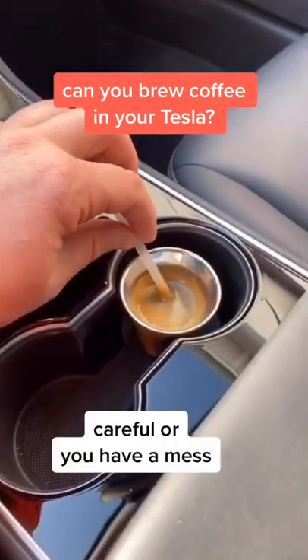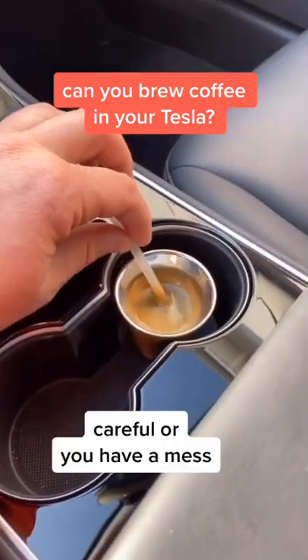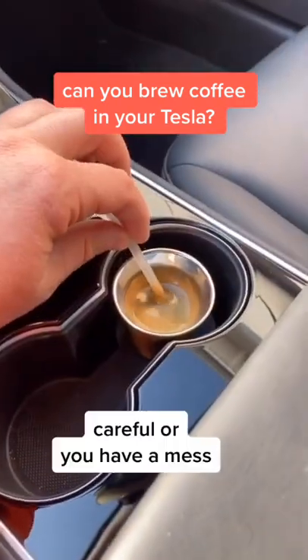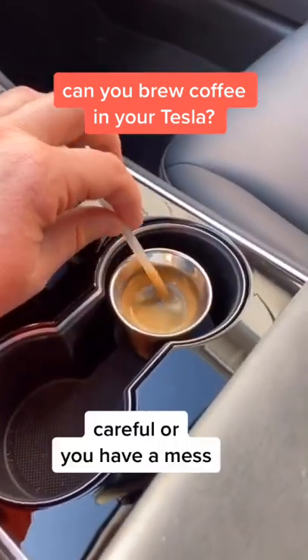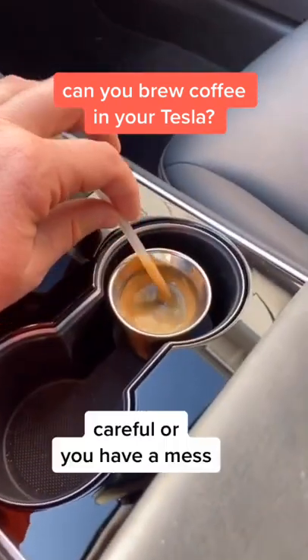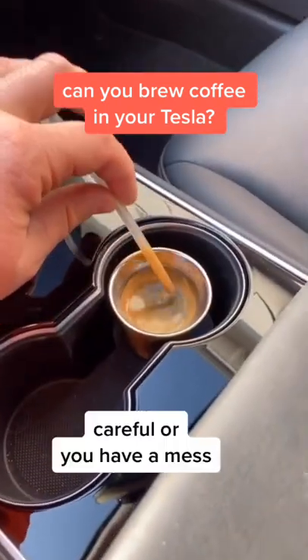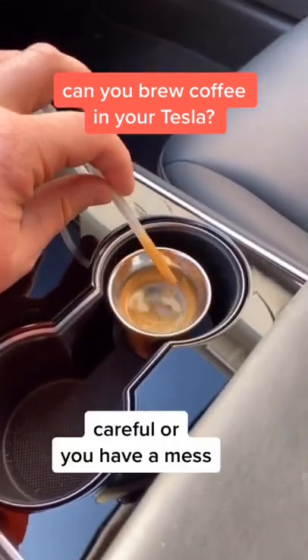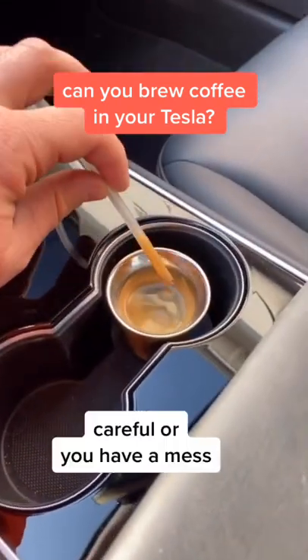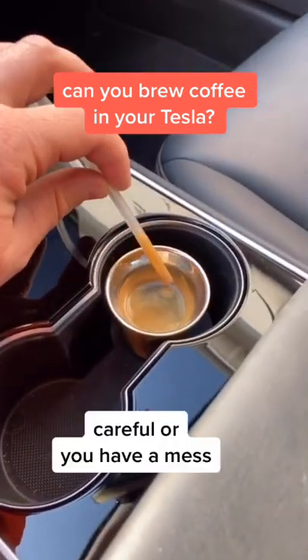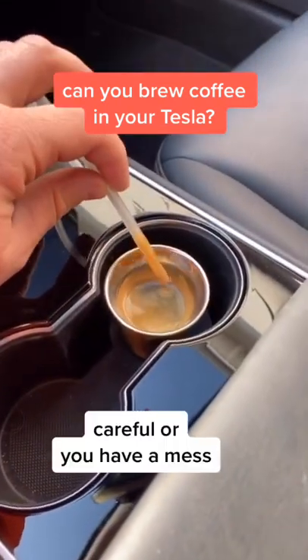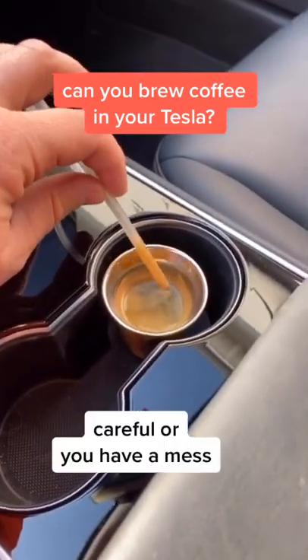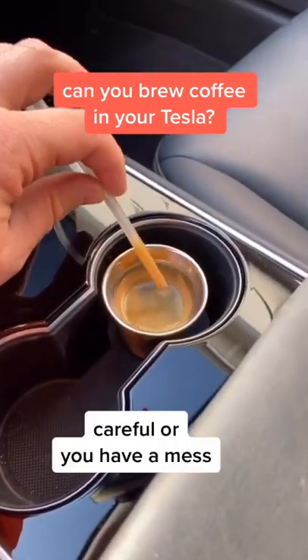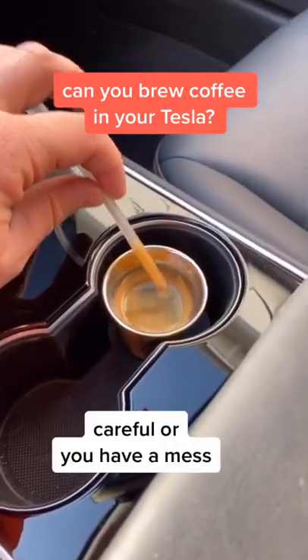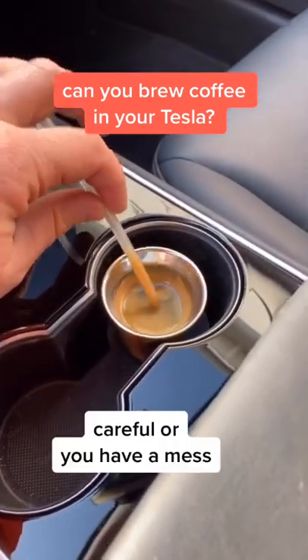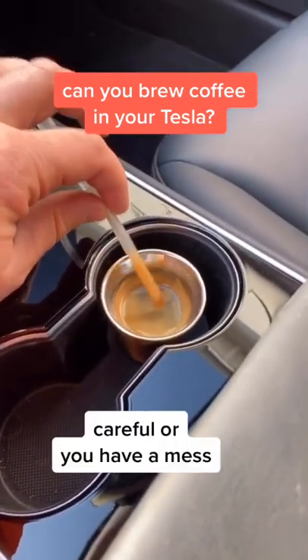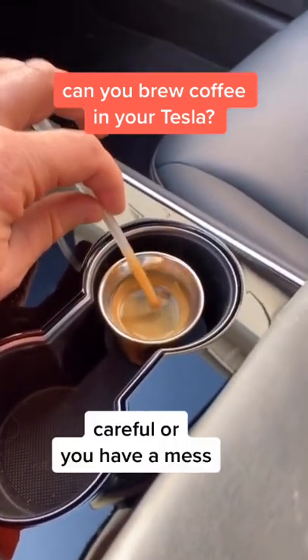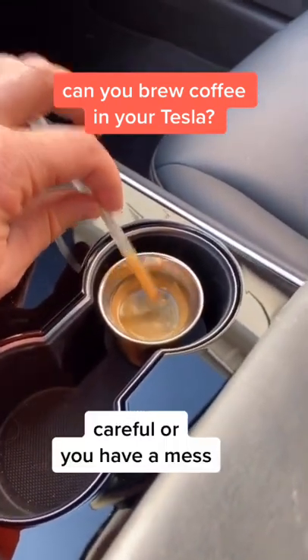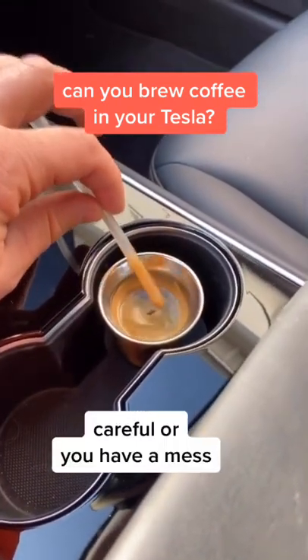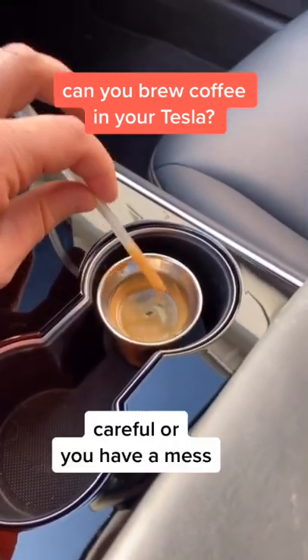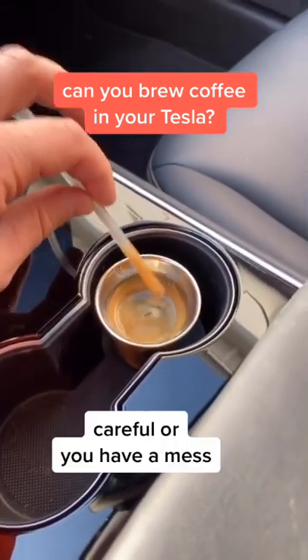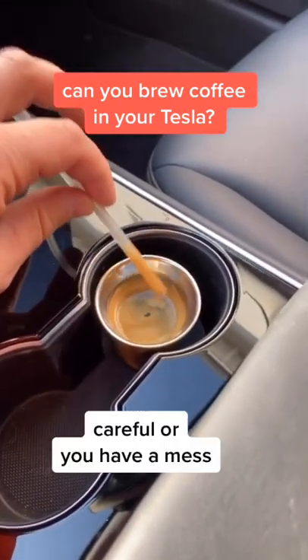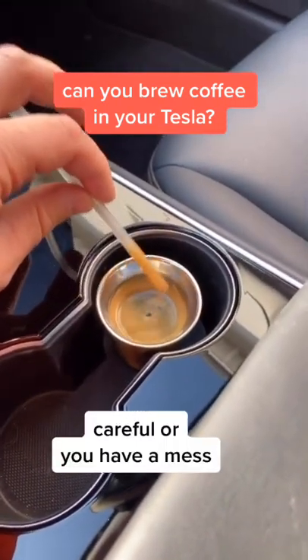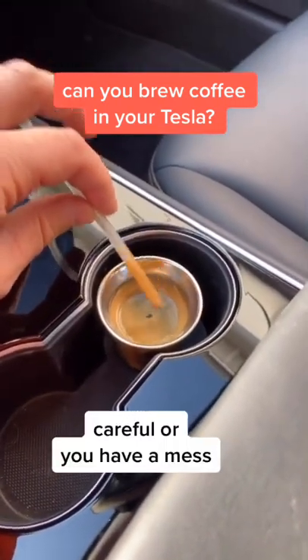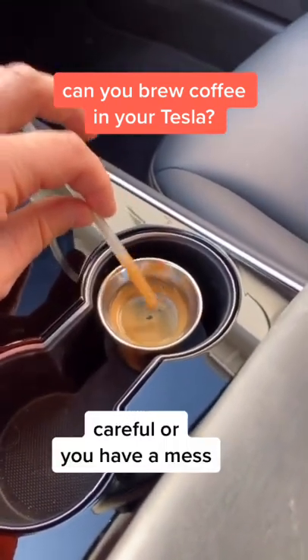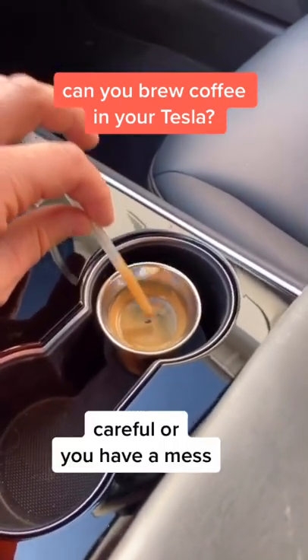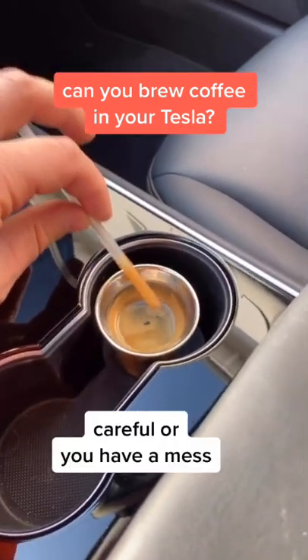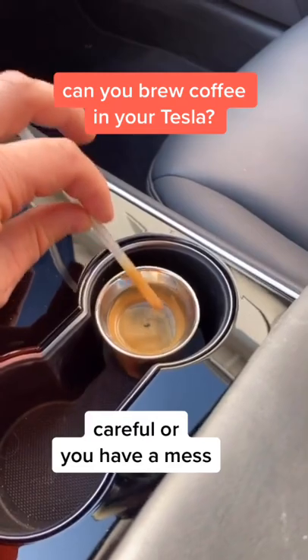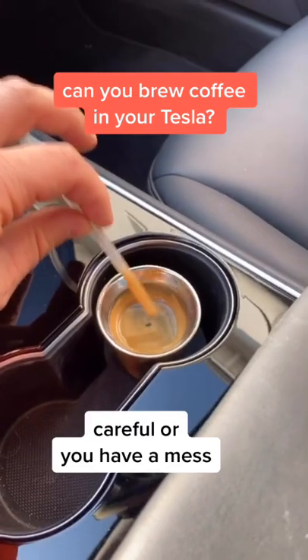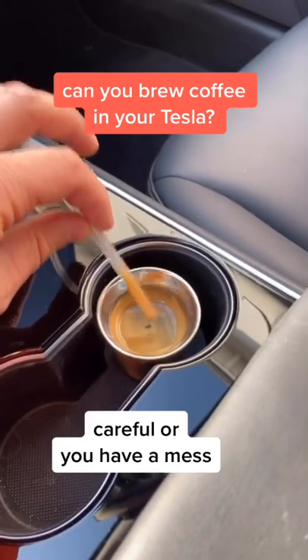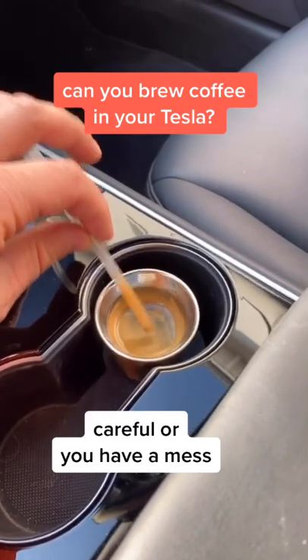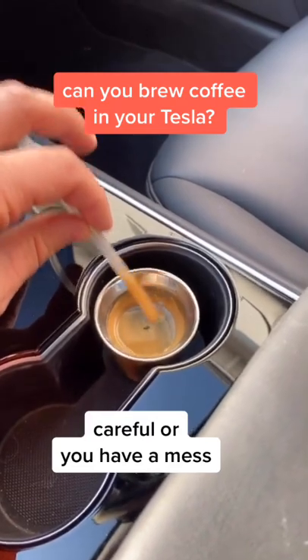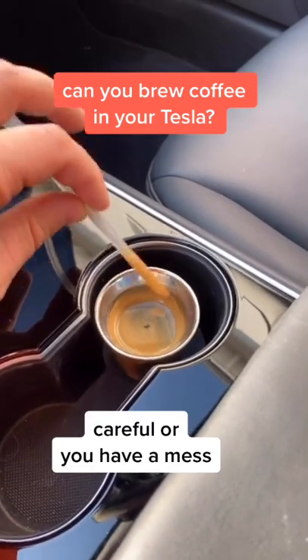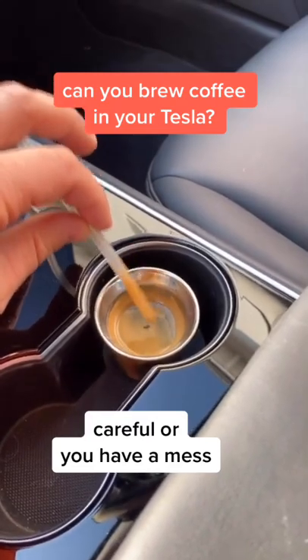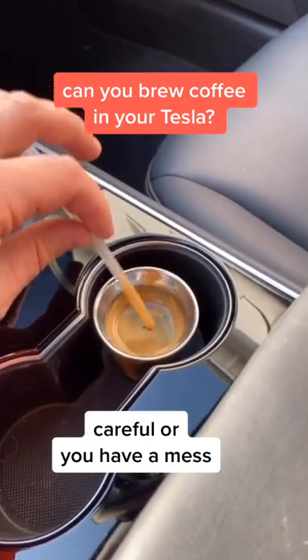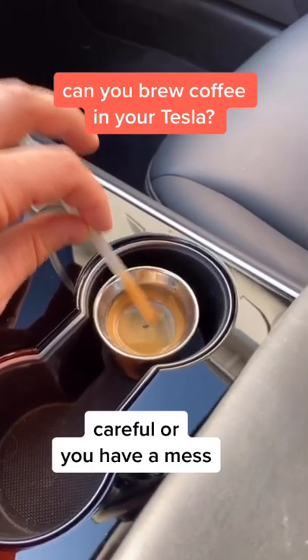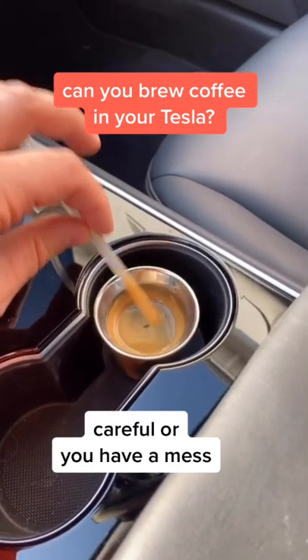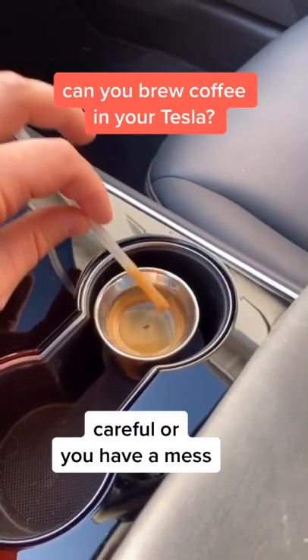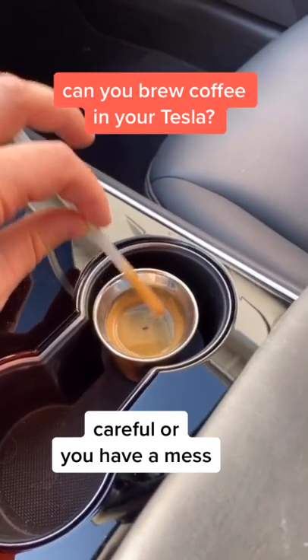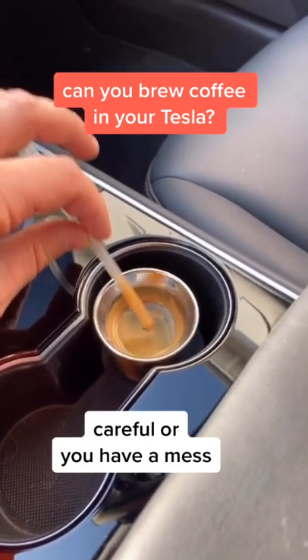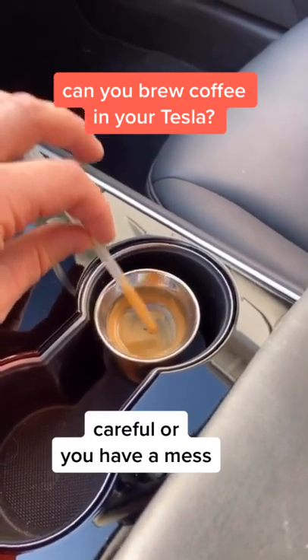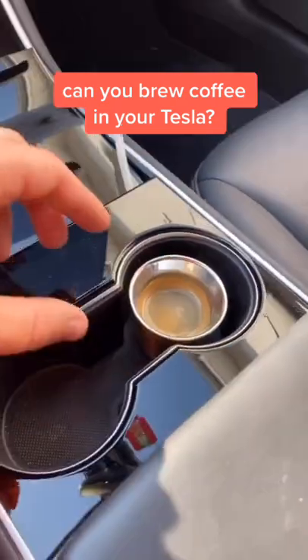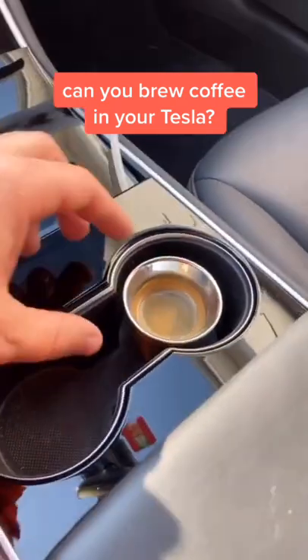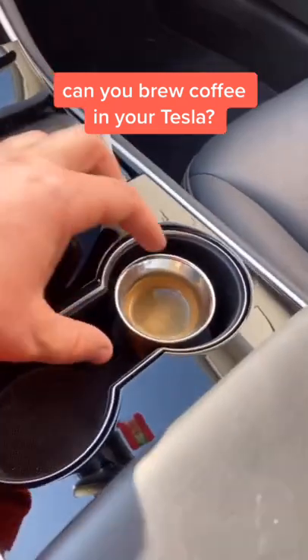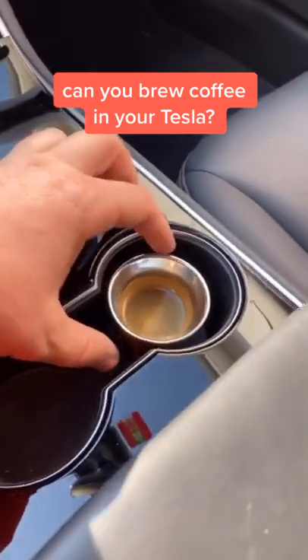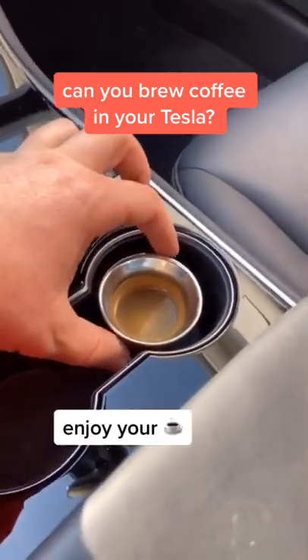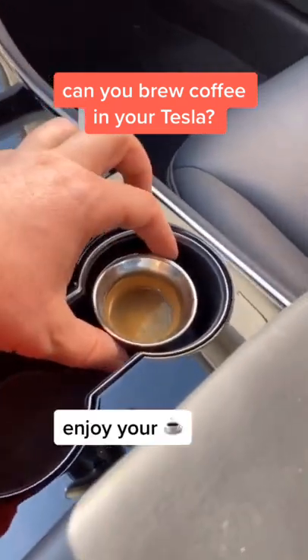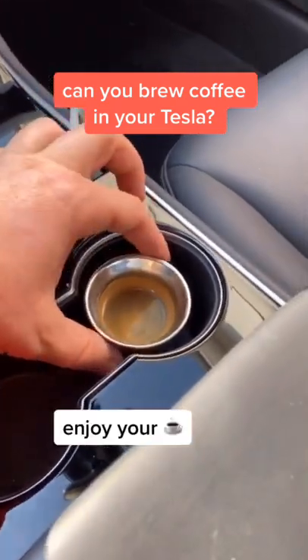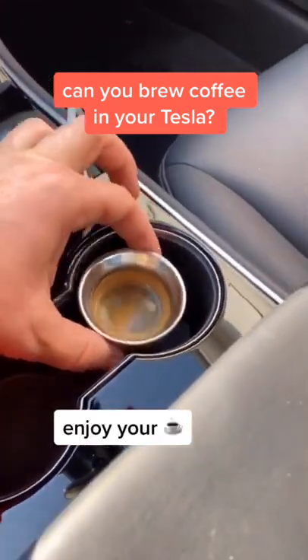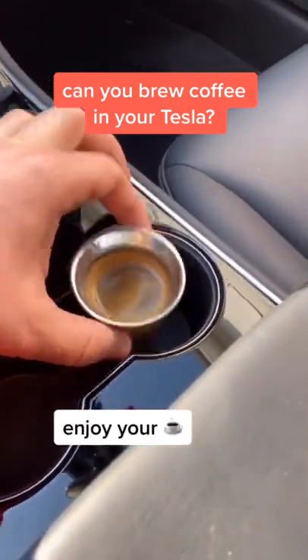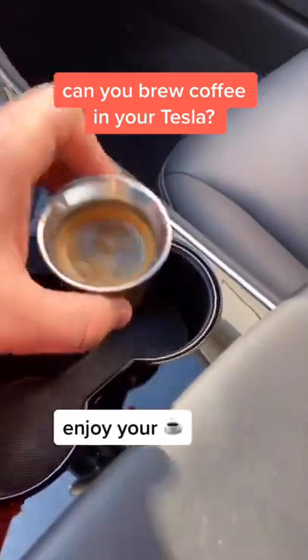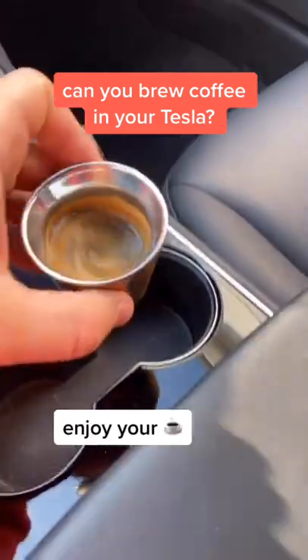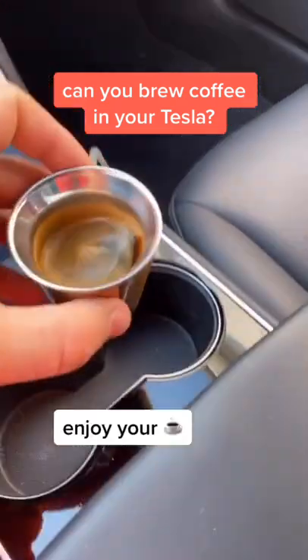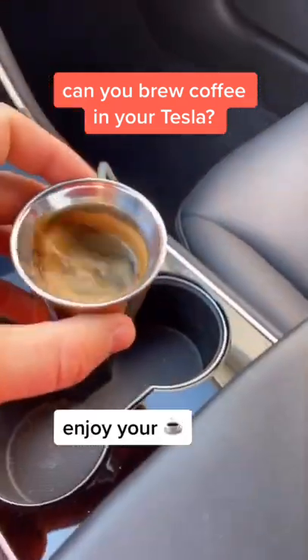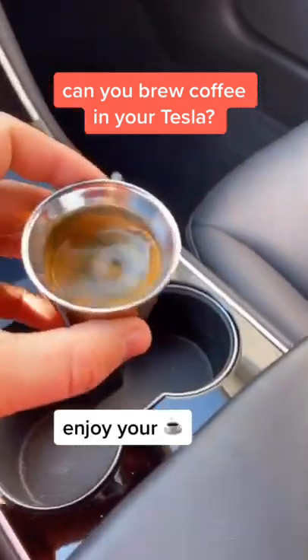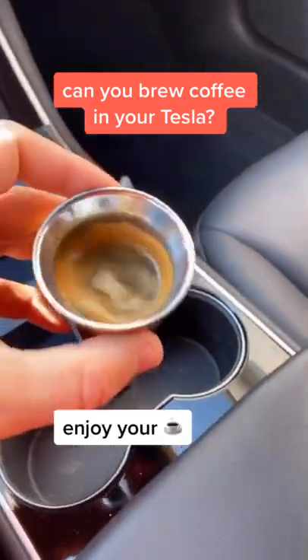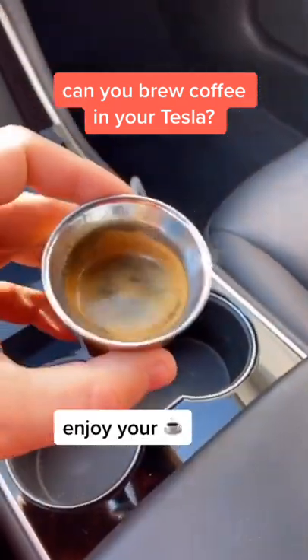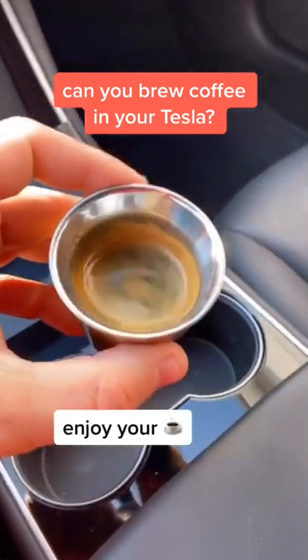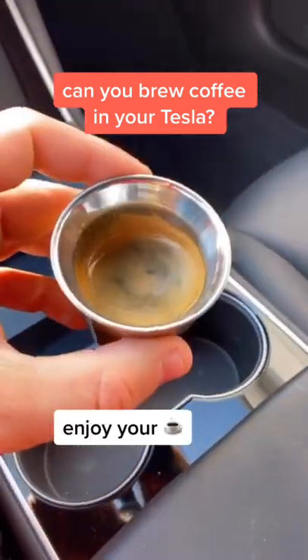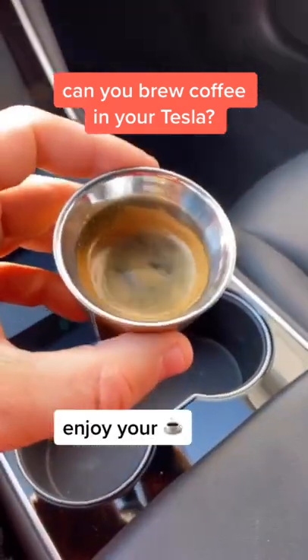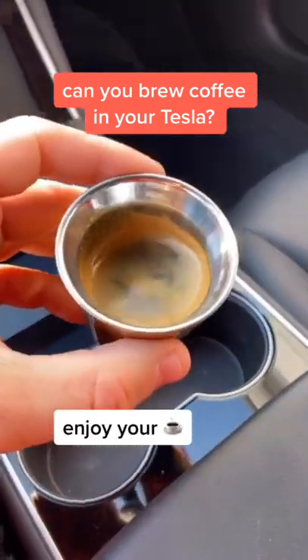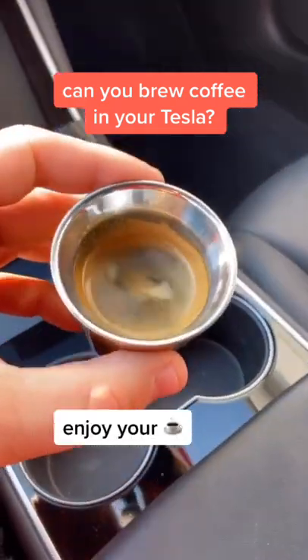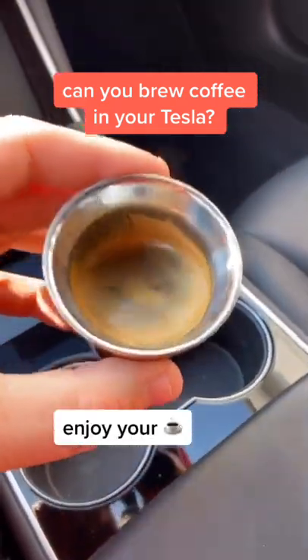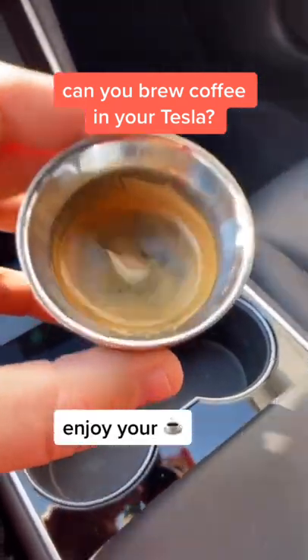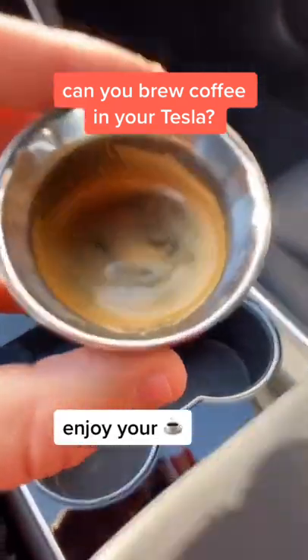Once the magic is done, take the hose out of your coffee, but be careful to not make the meth. And now, enjoy your coffee, y'all.